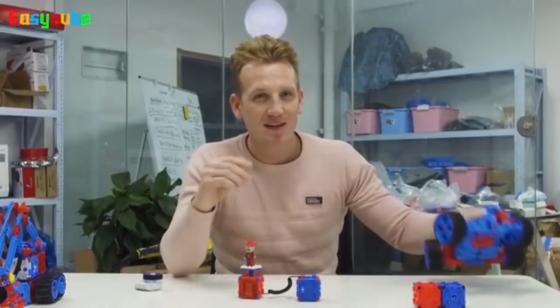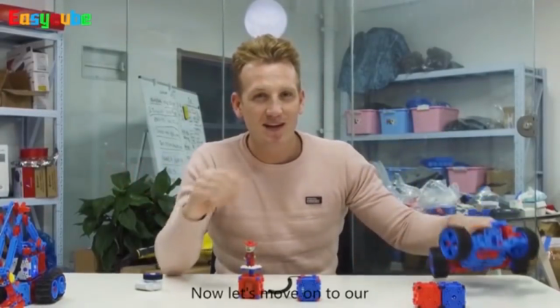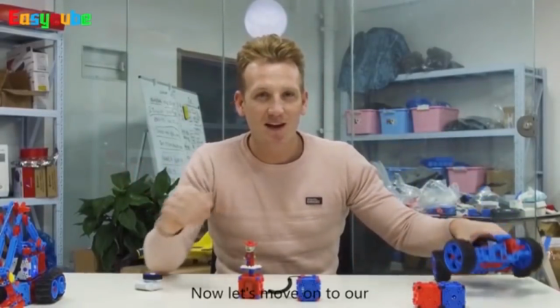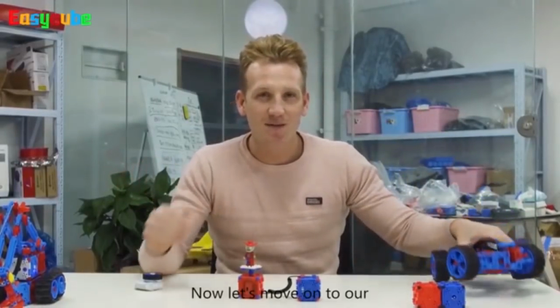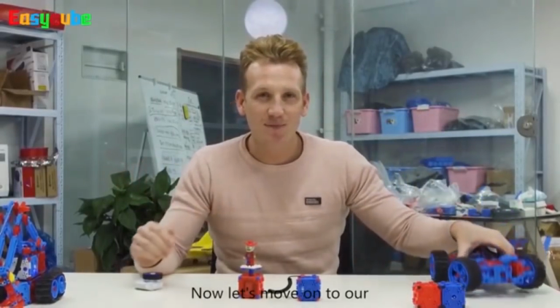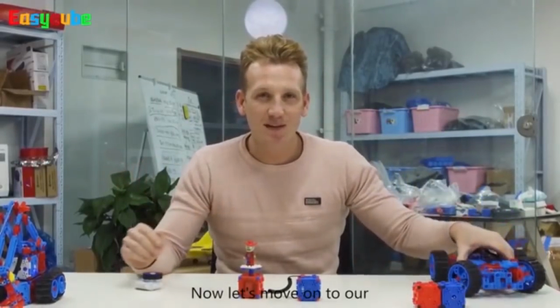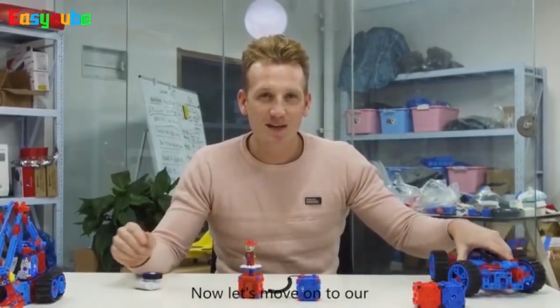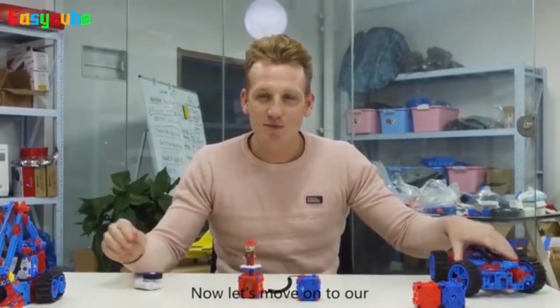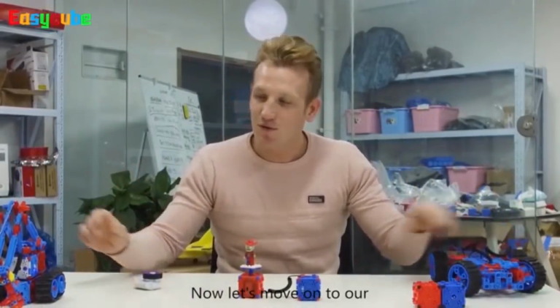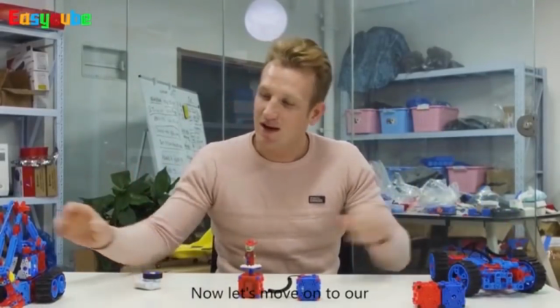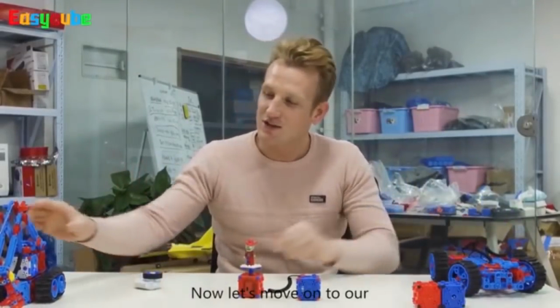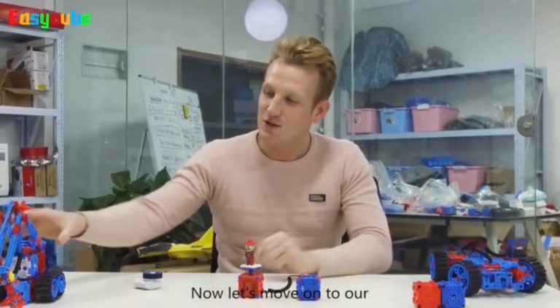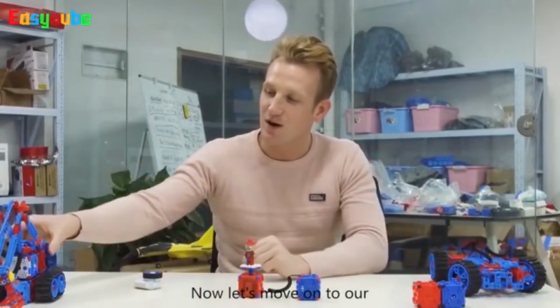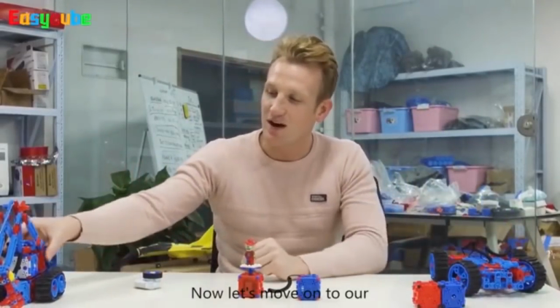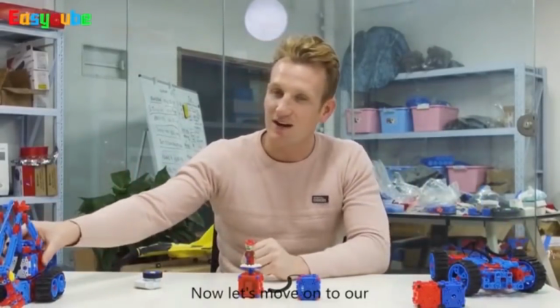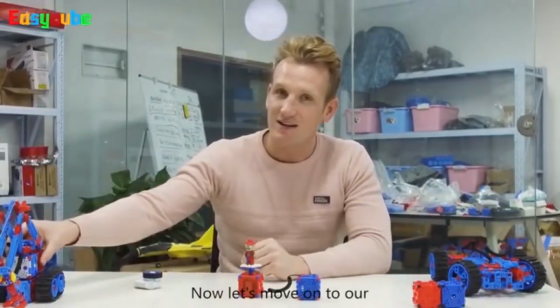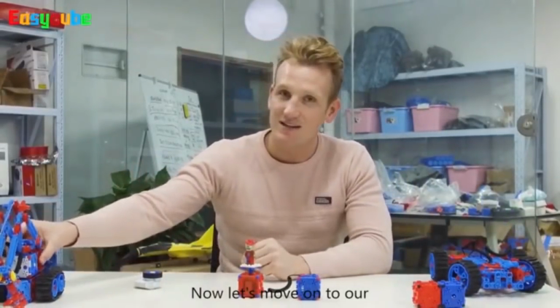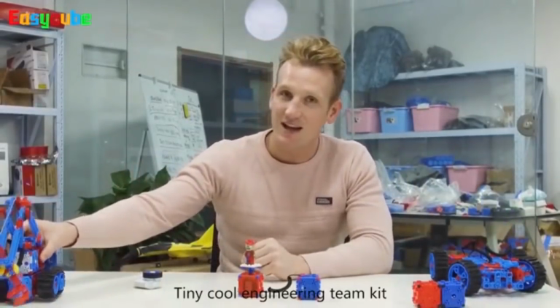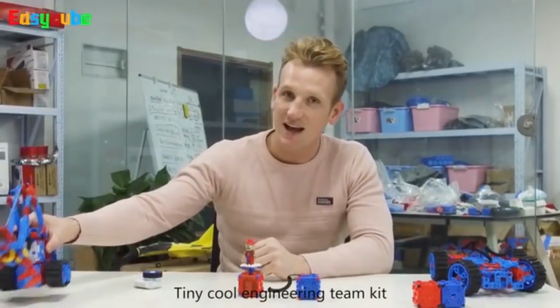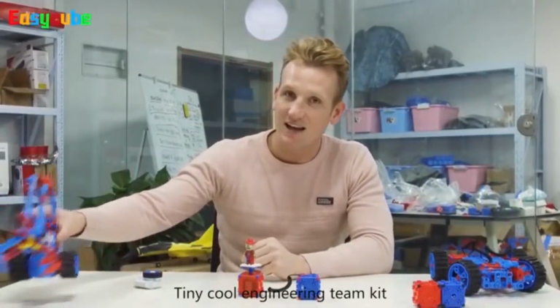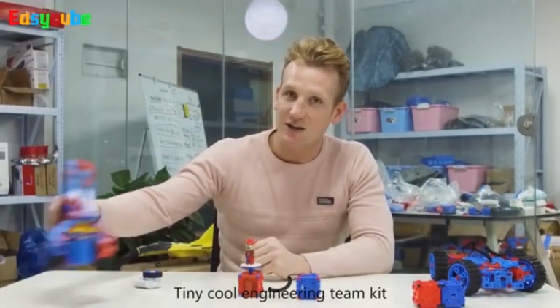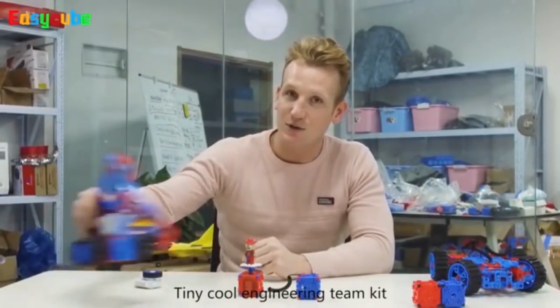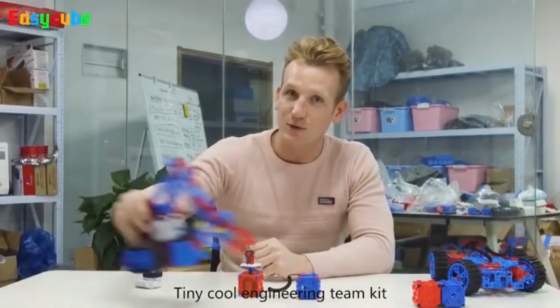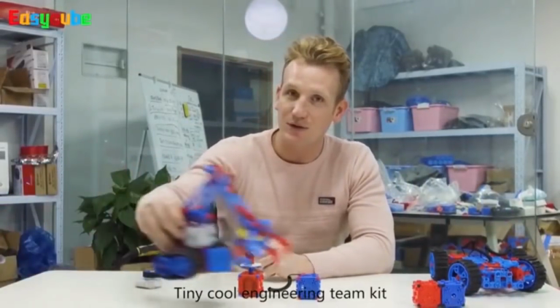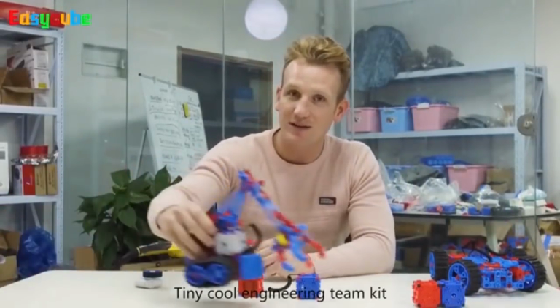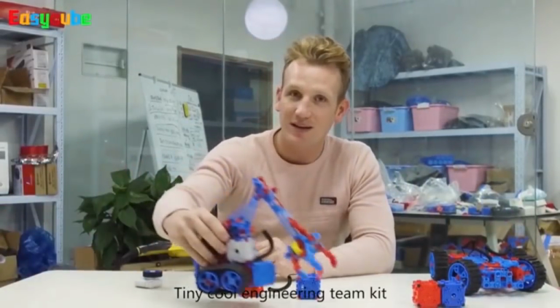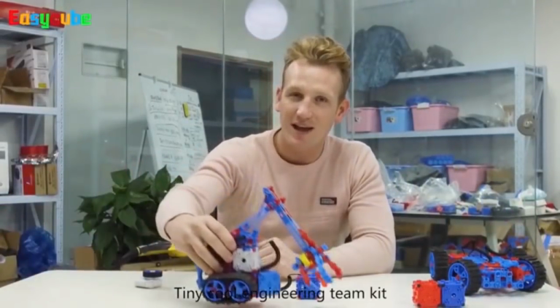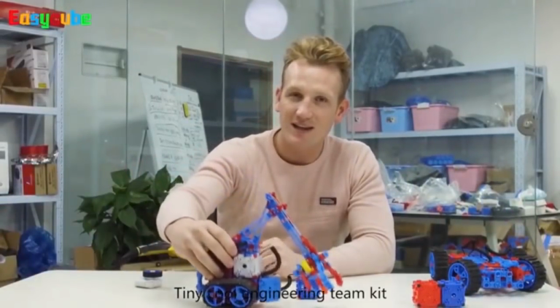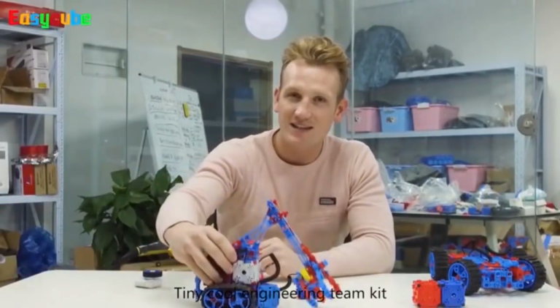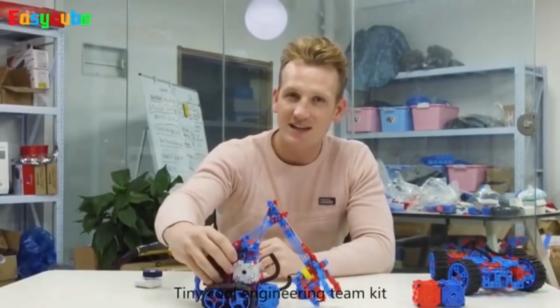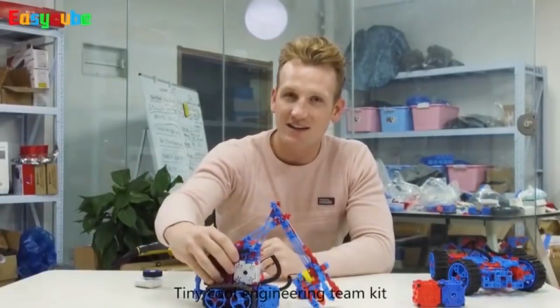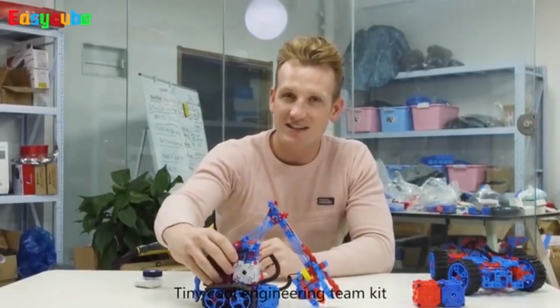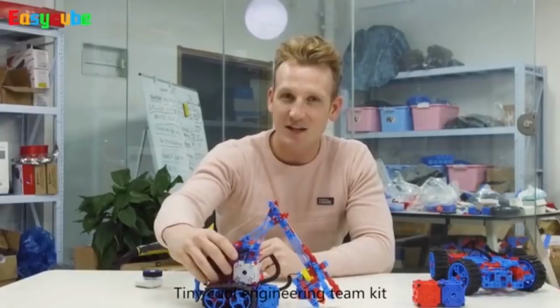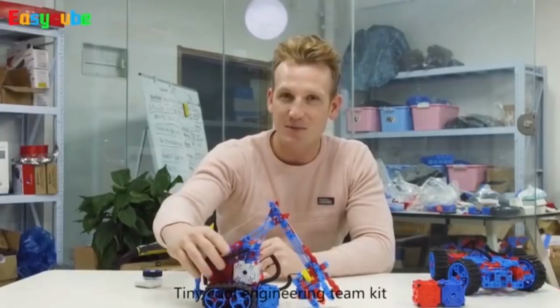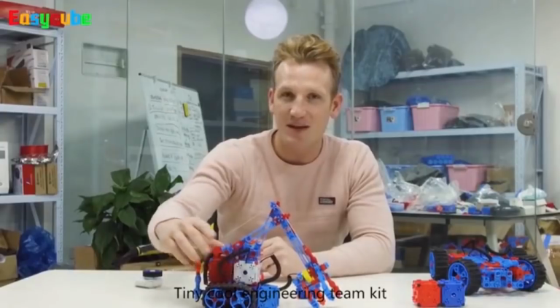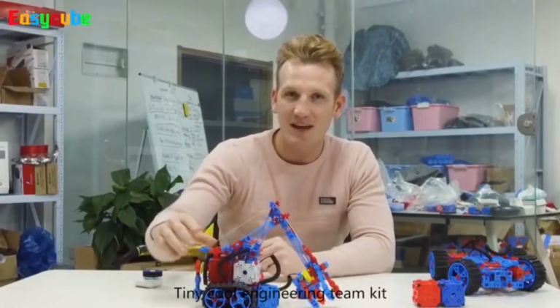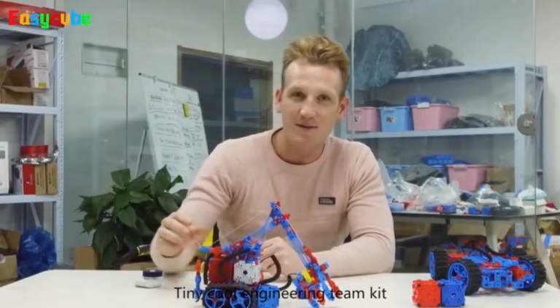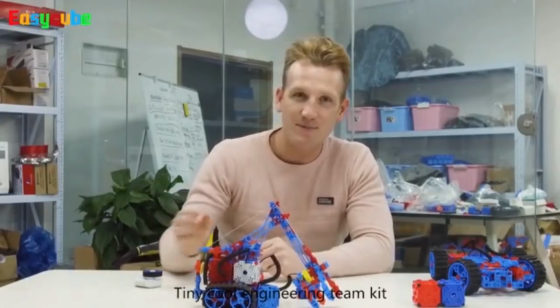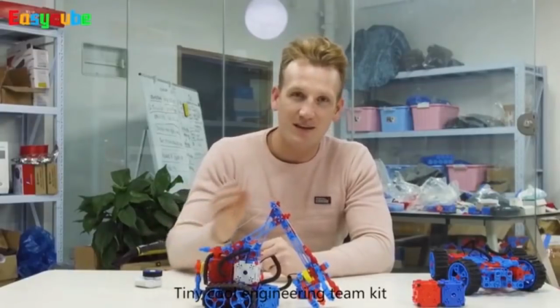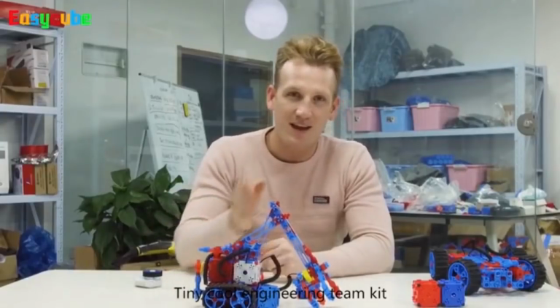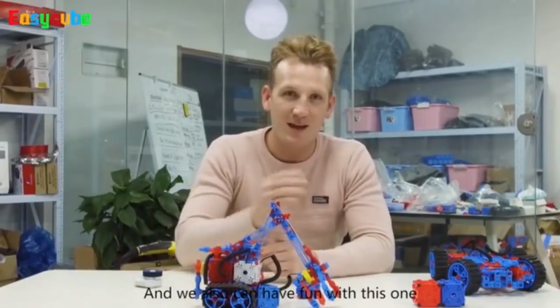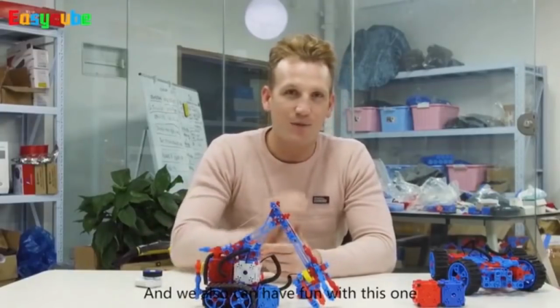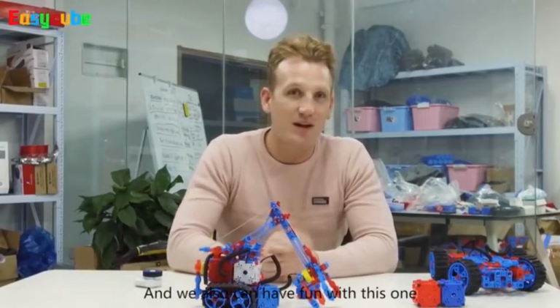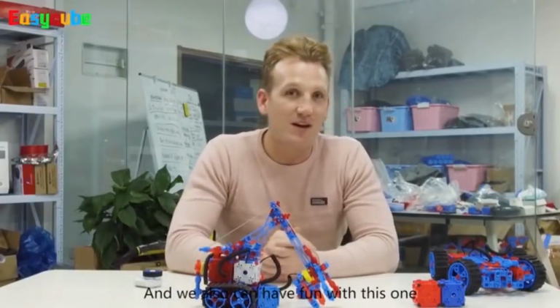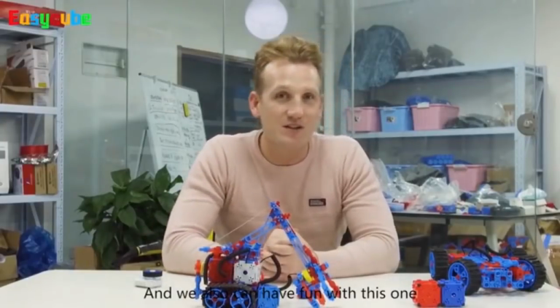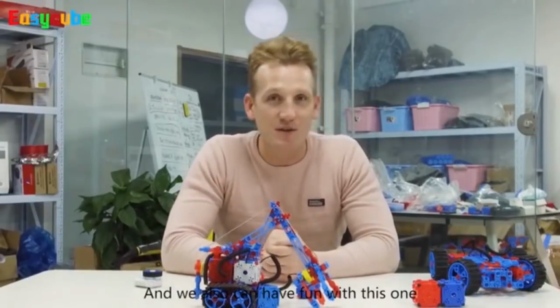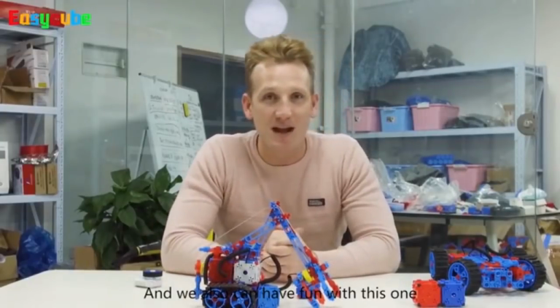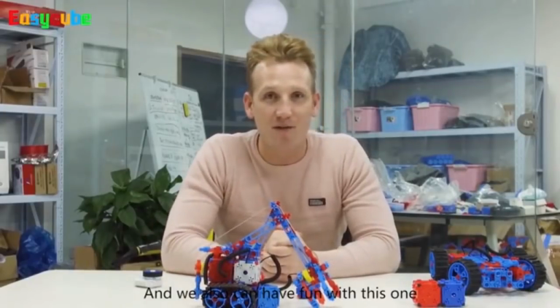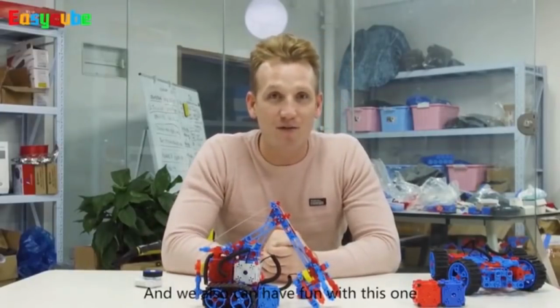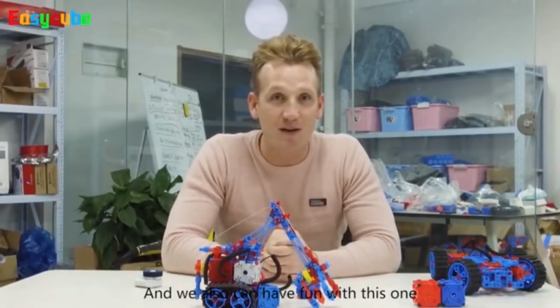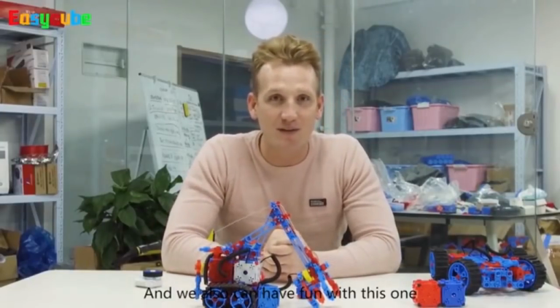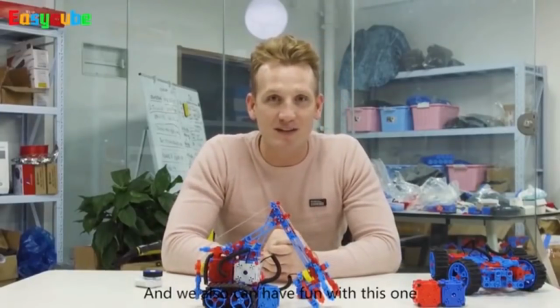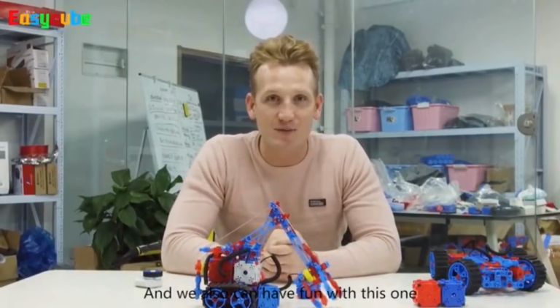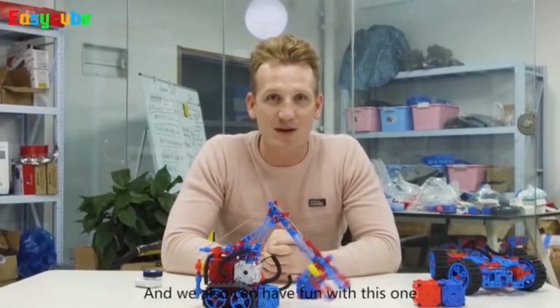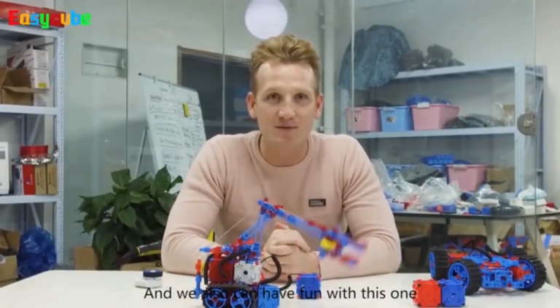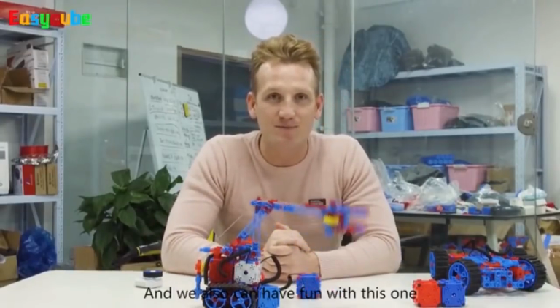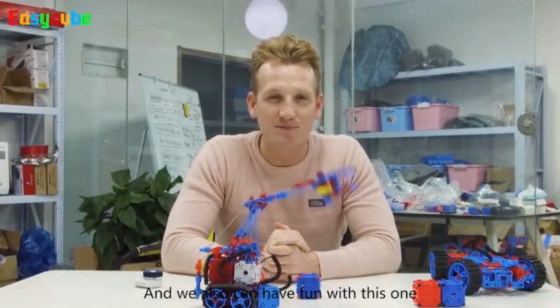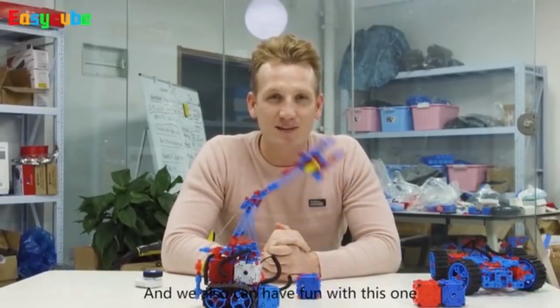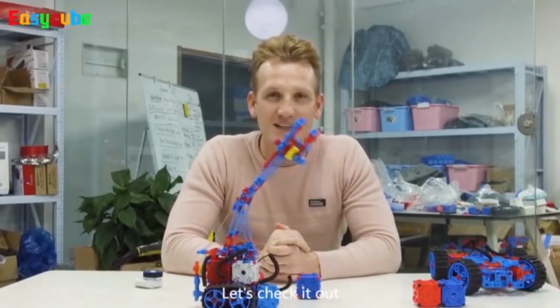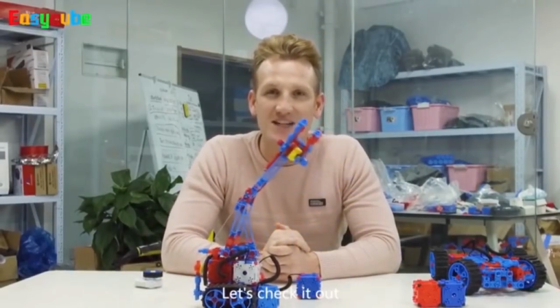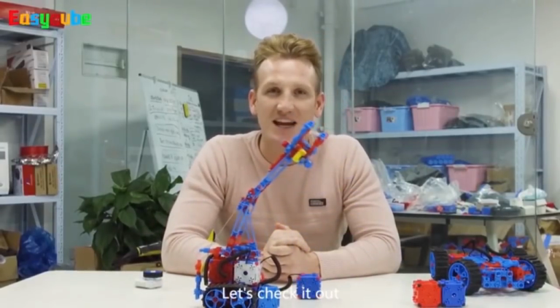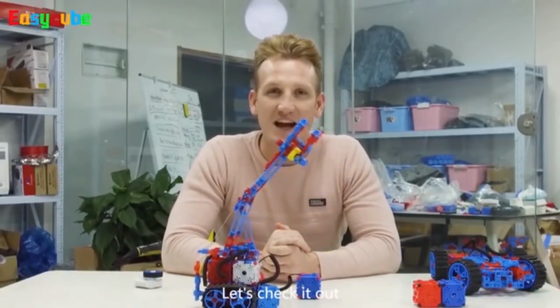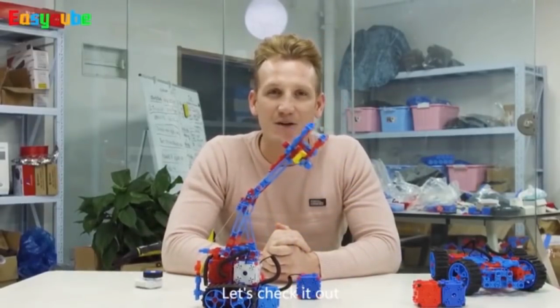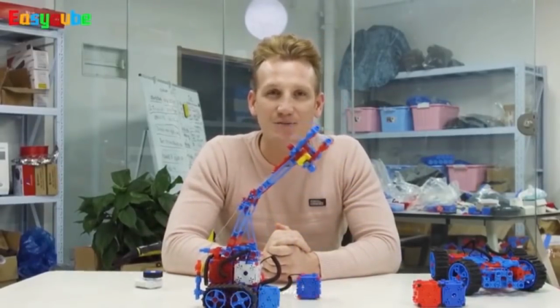Now, let's move on to our tiny, cool engineering team kit, and we also can have fun with this one. Let's check it out.